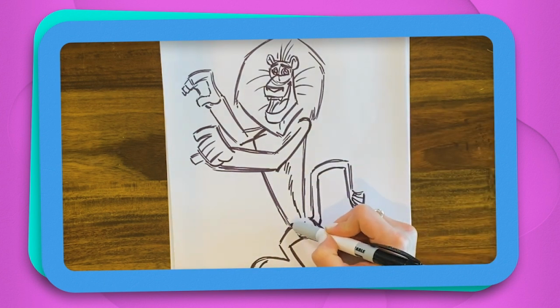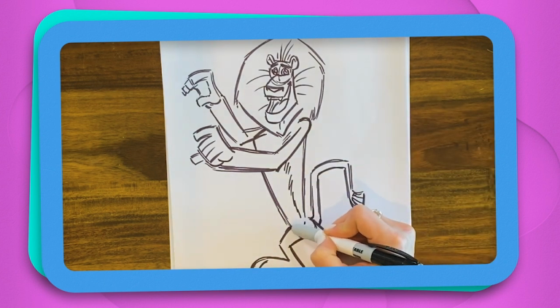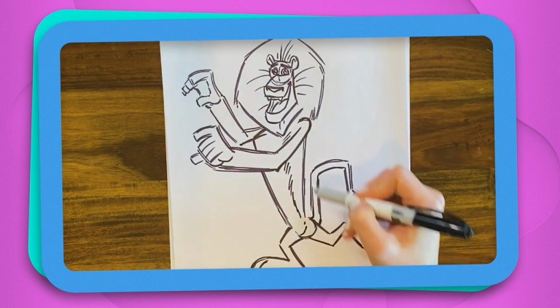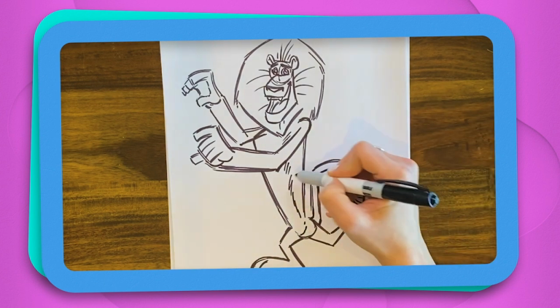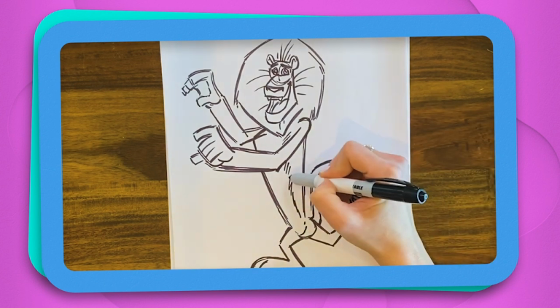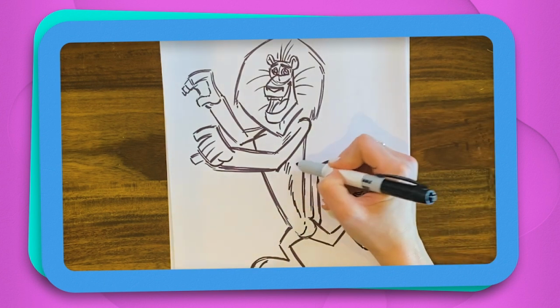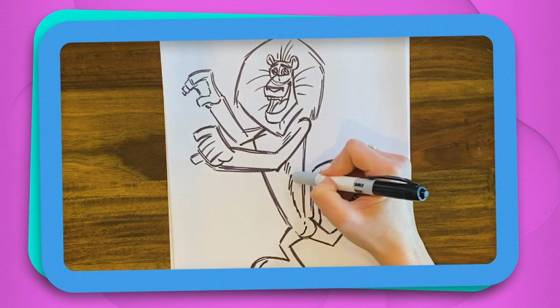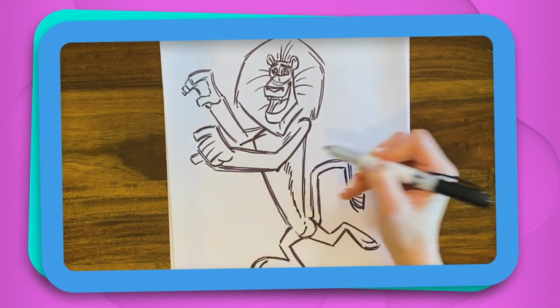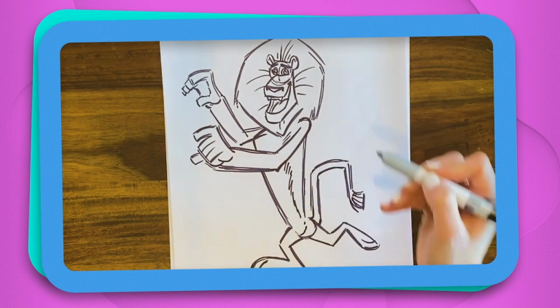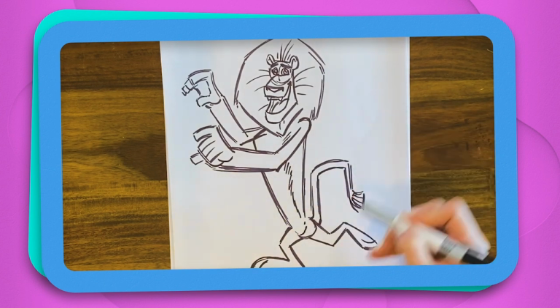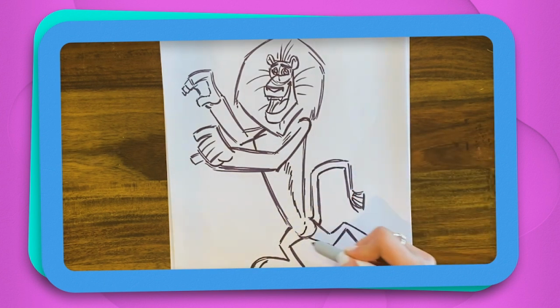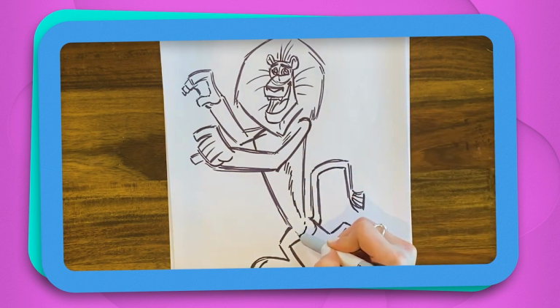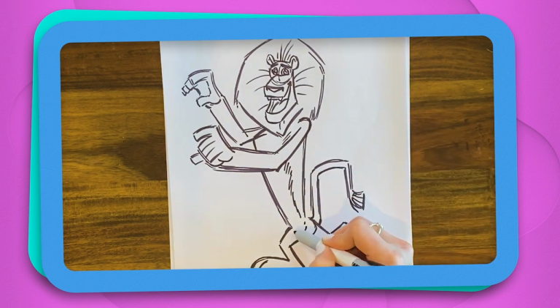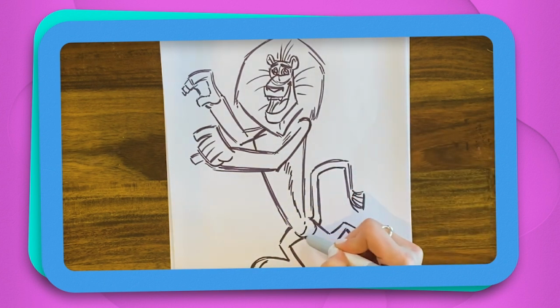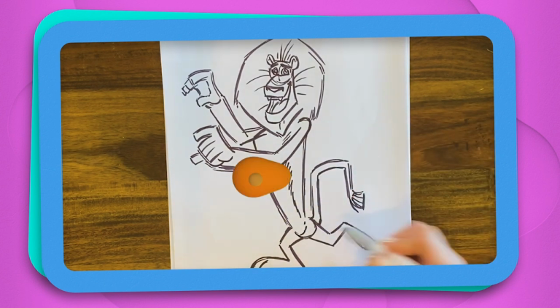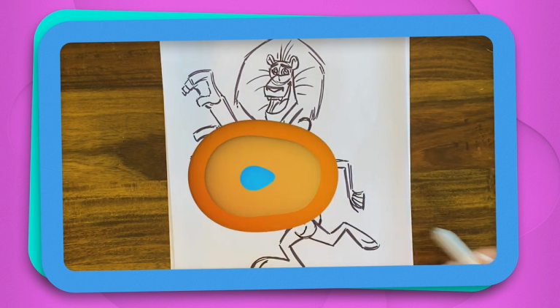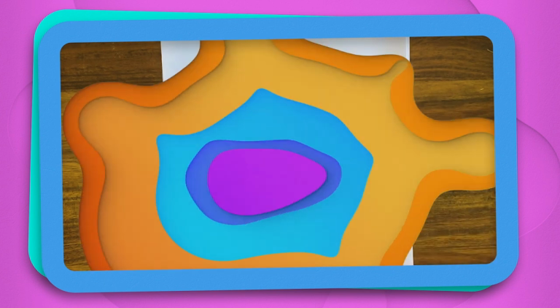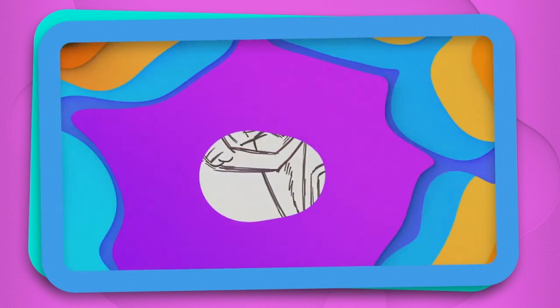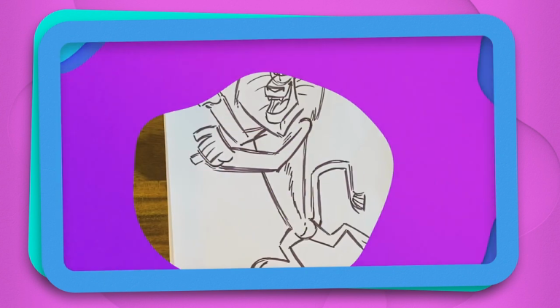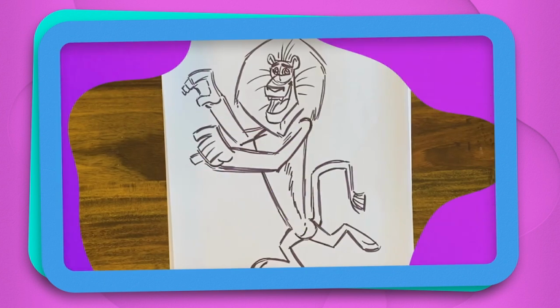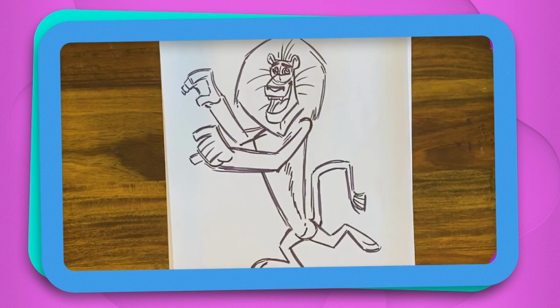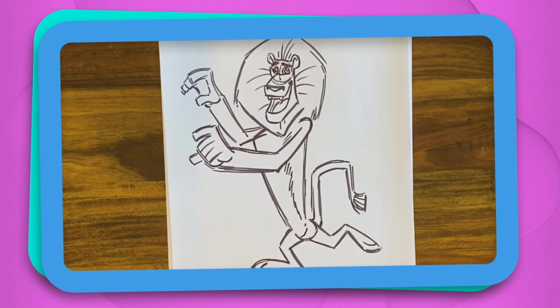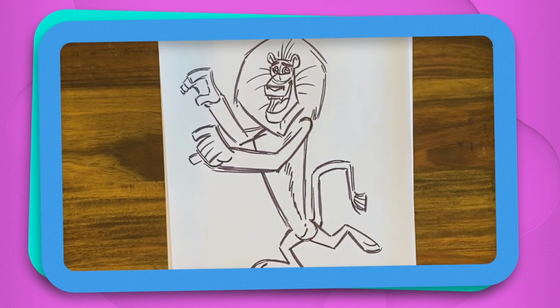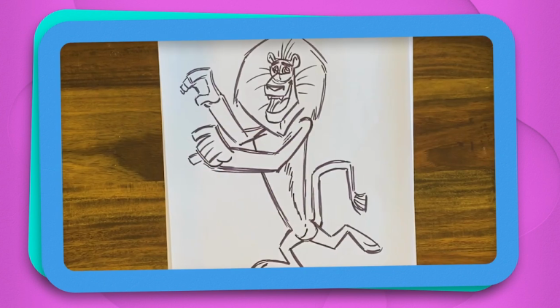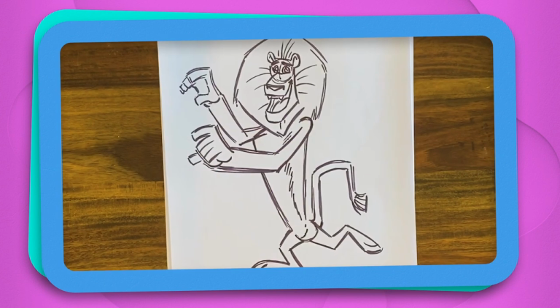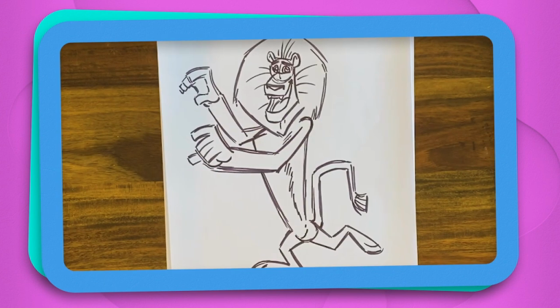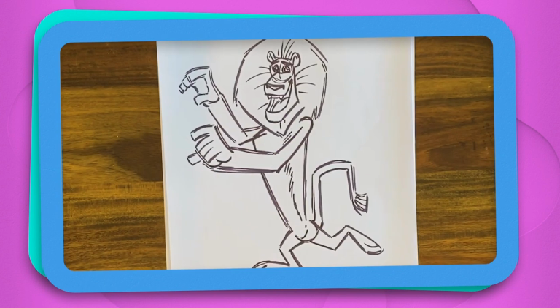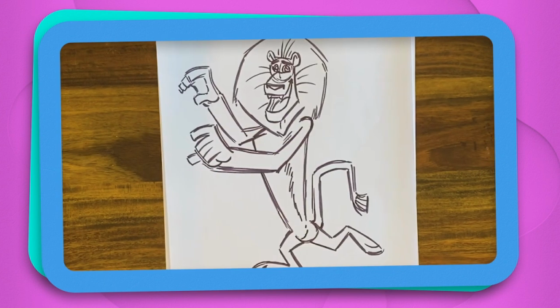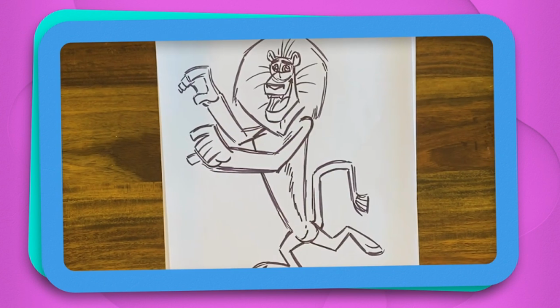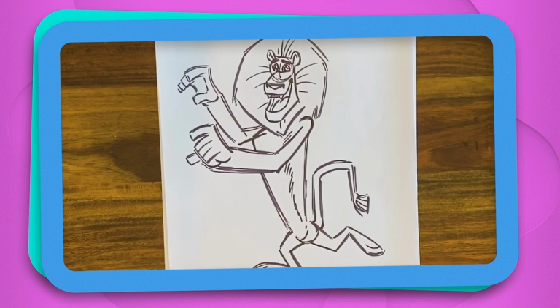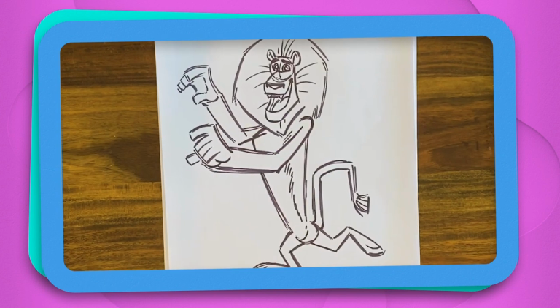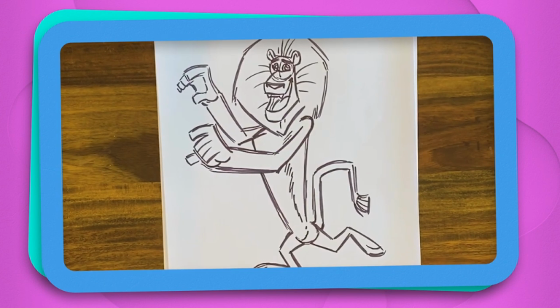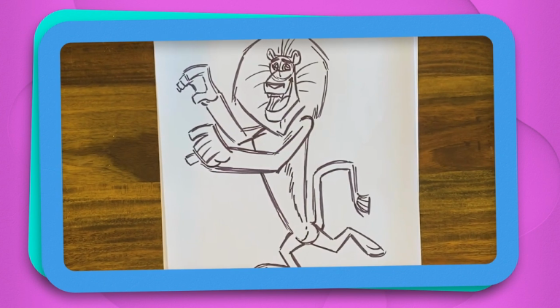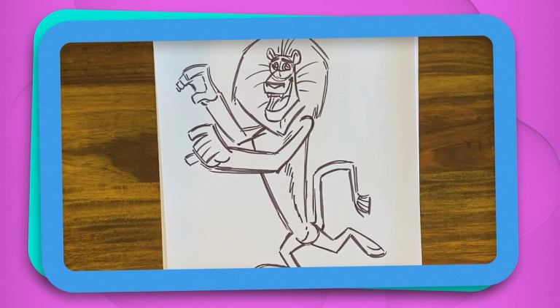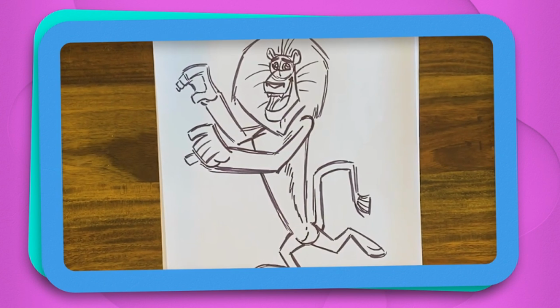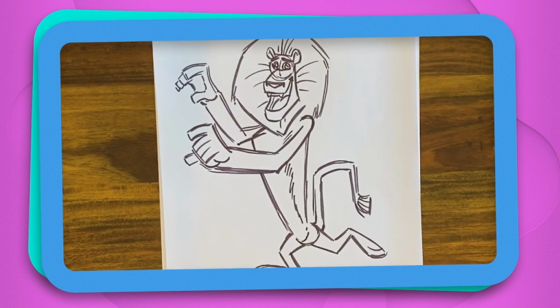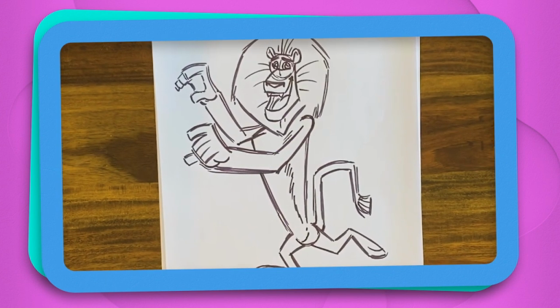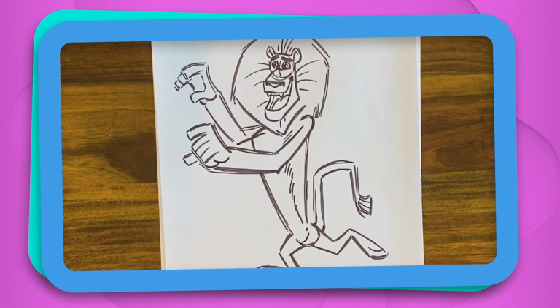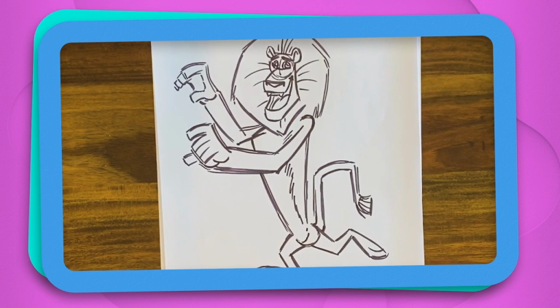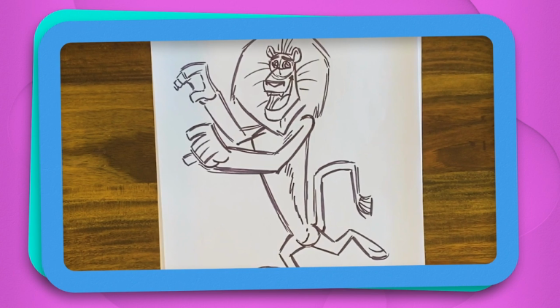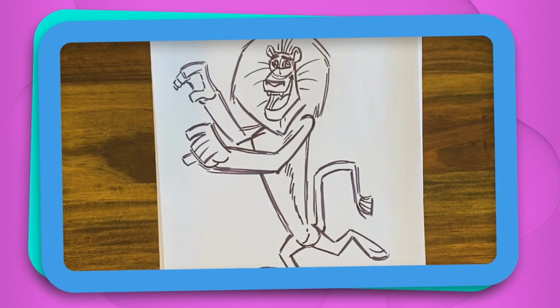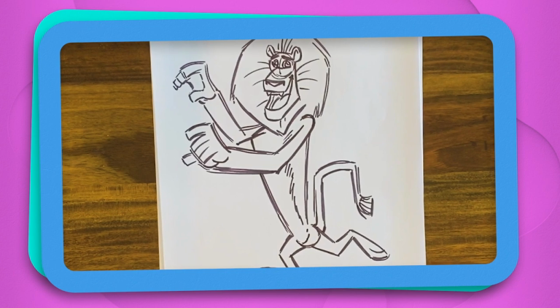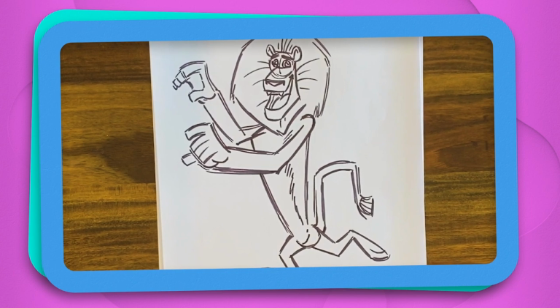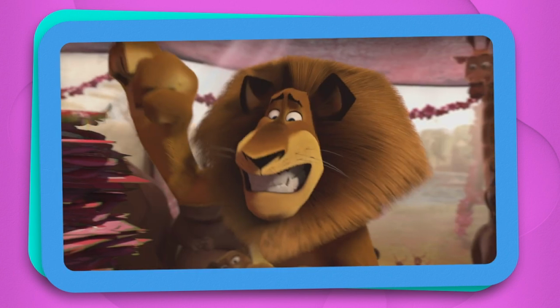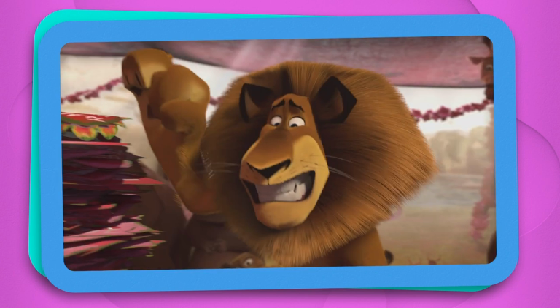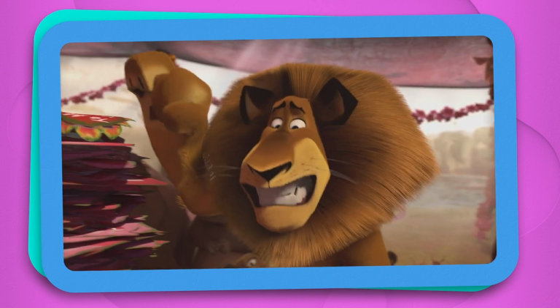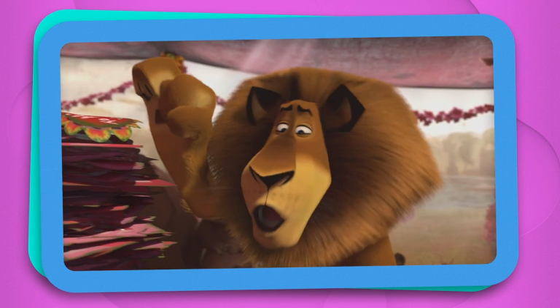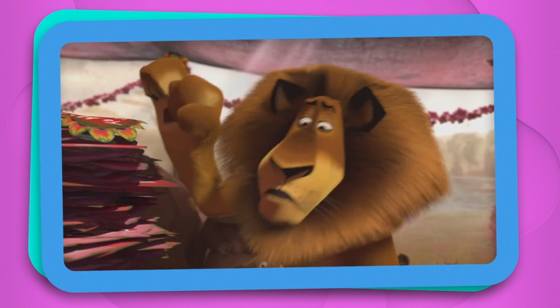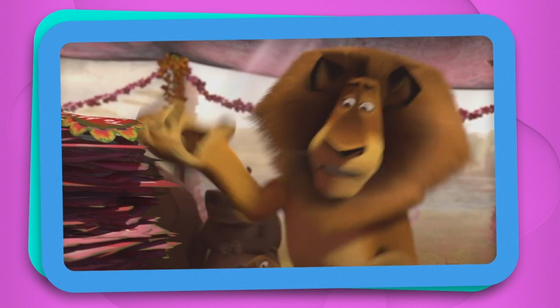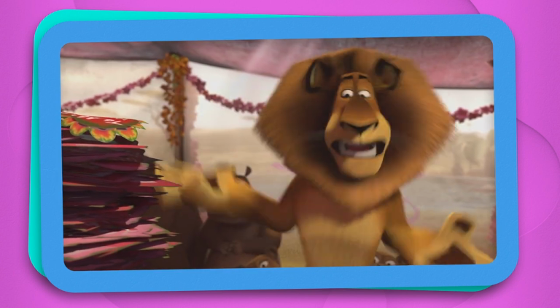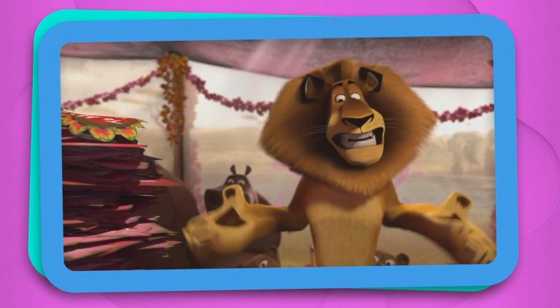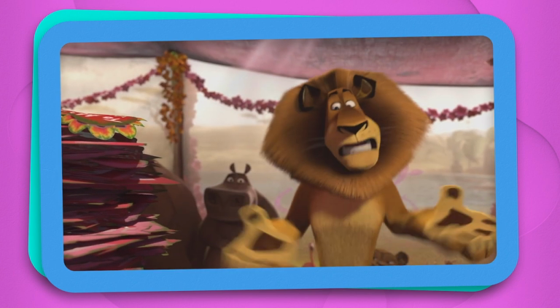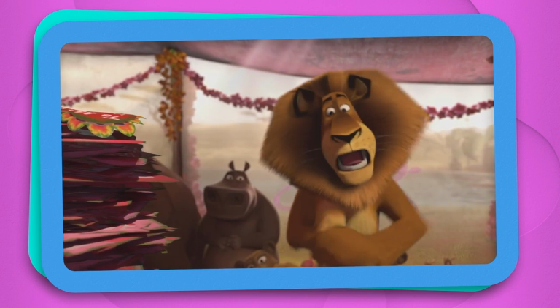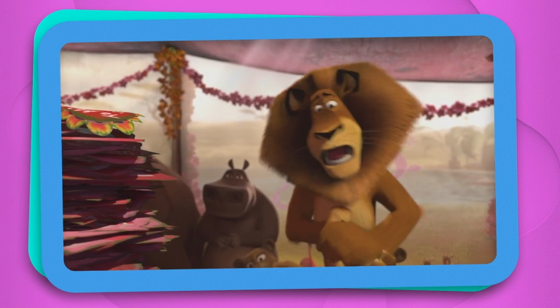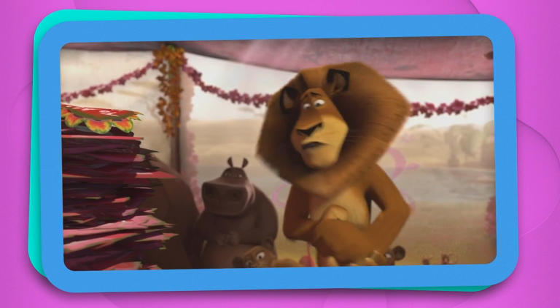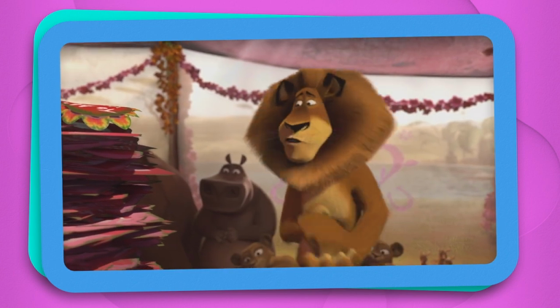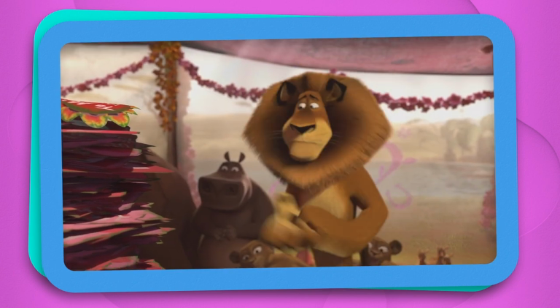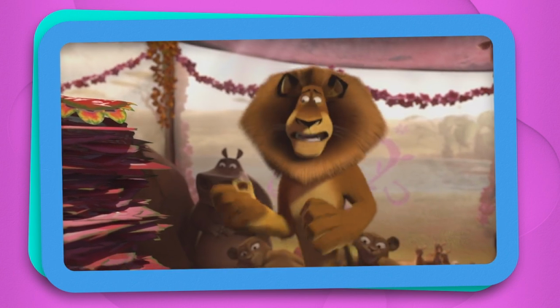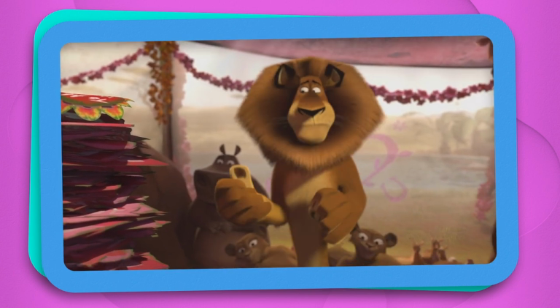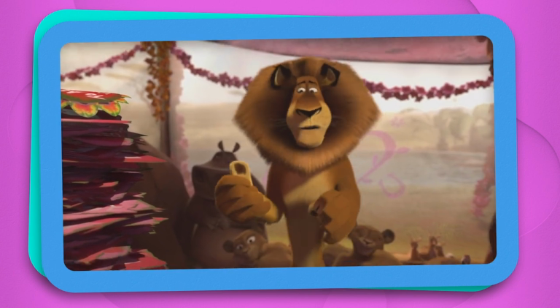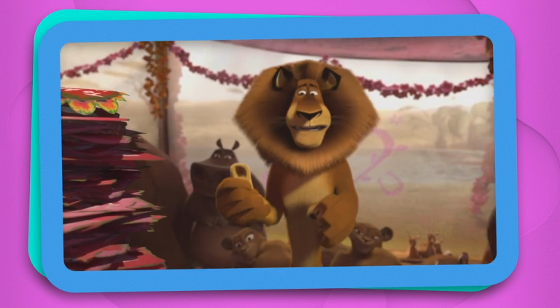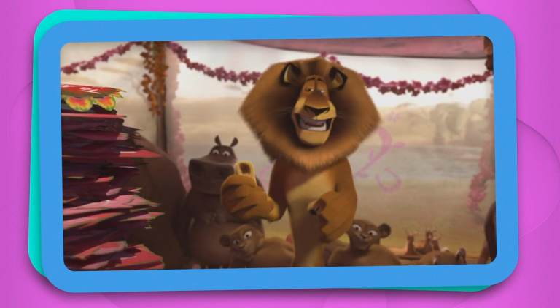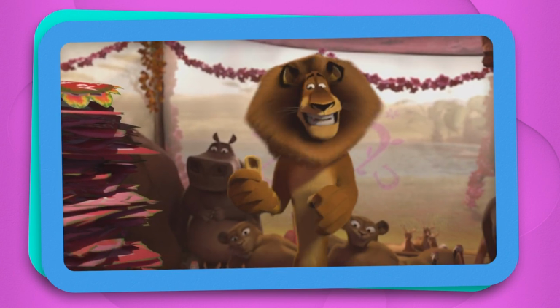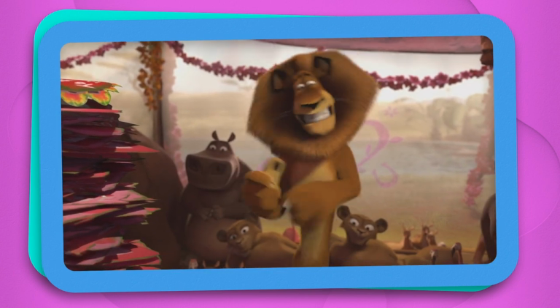And that's how you draw Alex. Hope you had a great time. I'll just be on my way then.